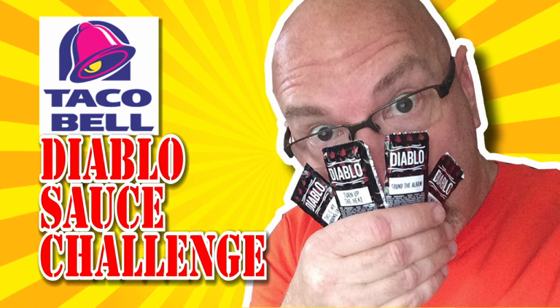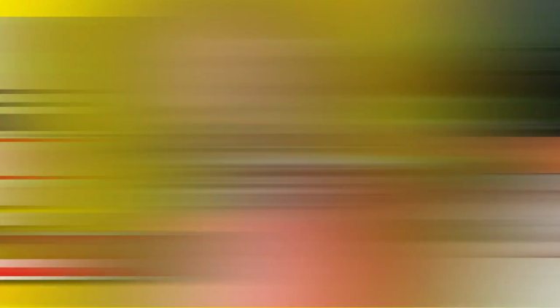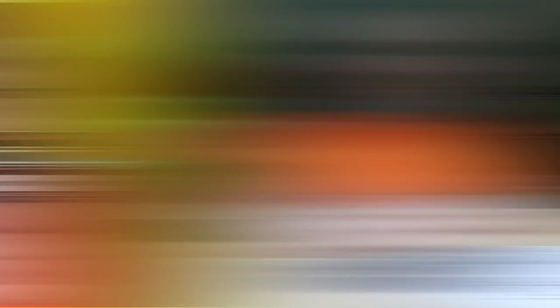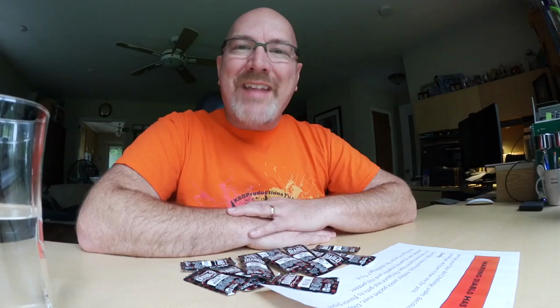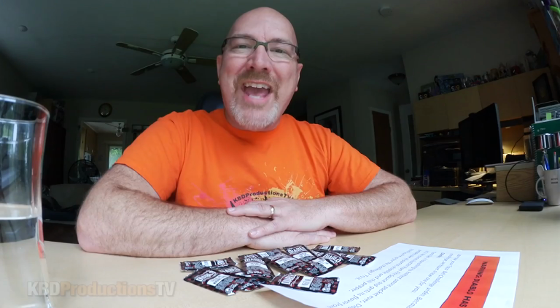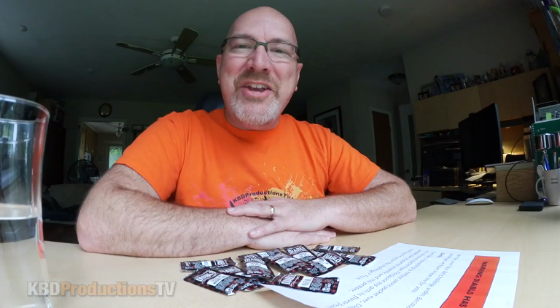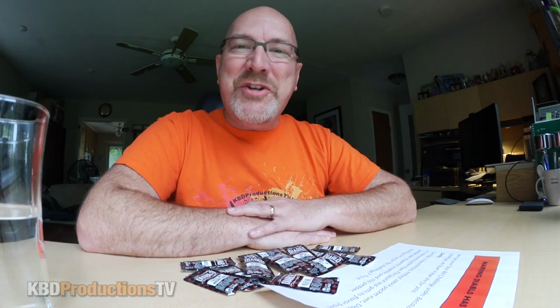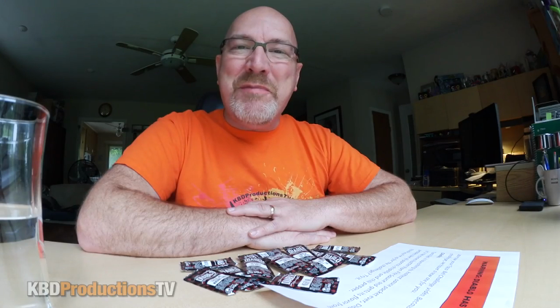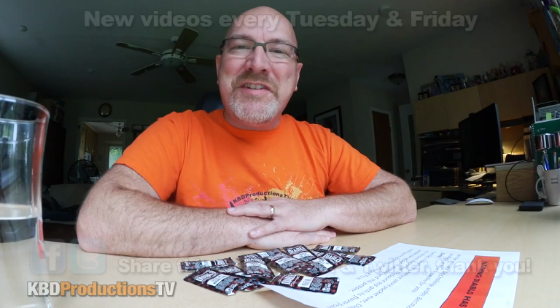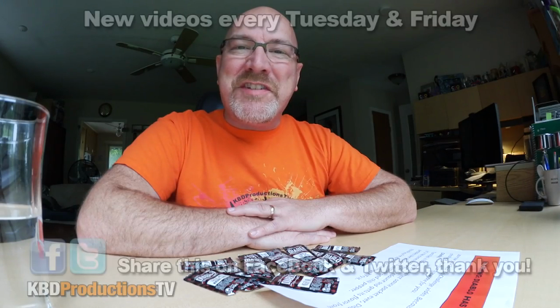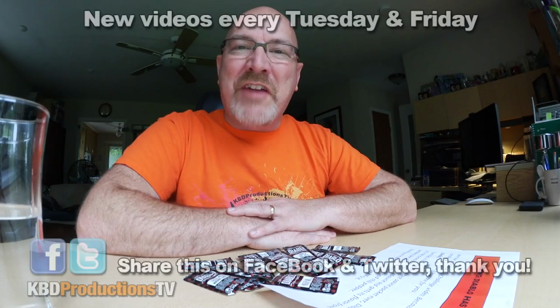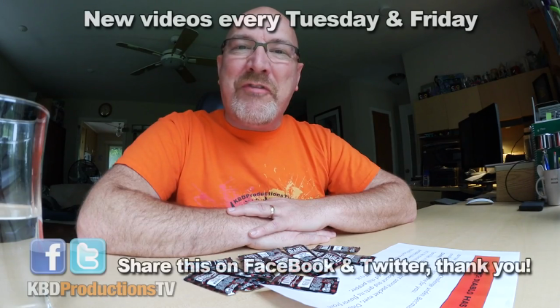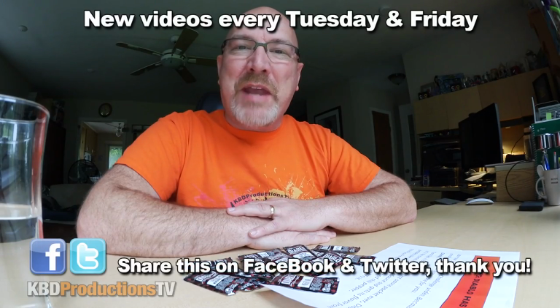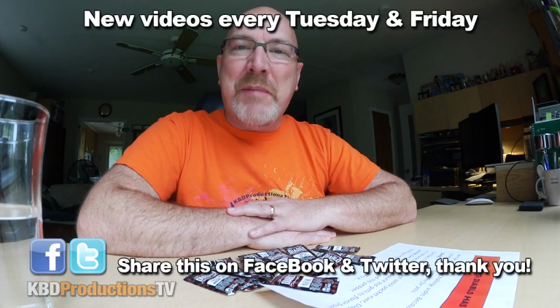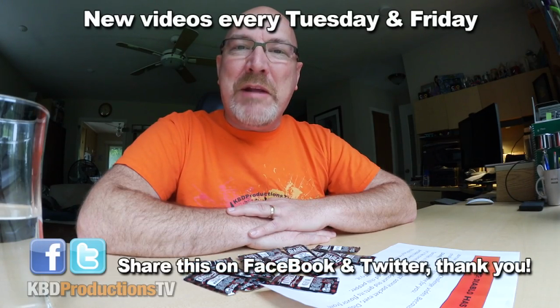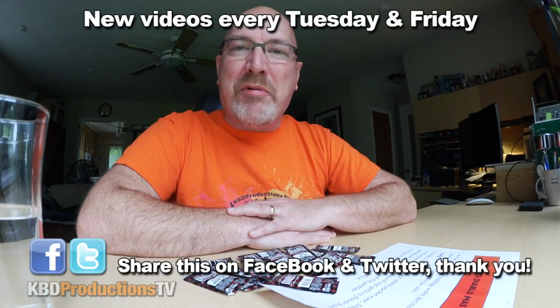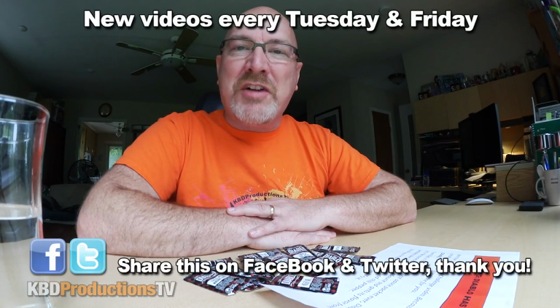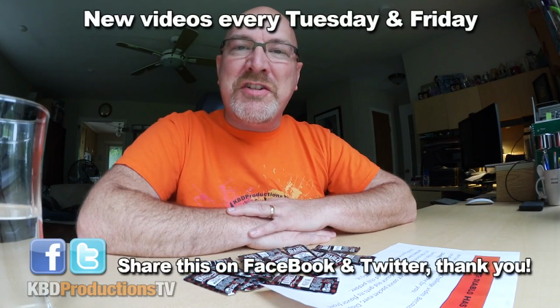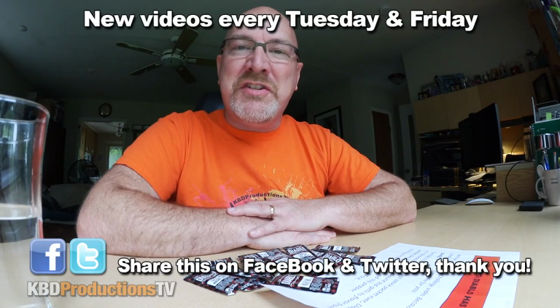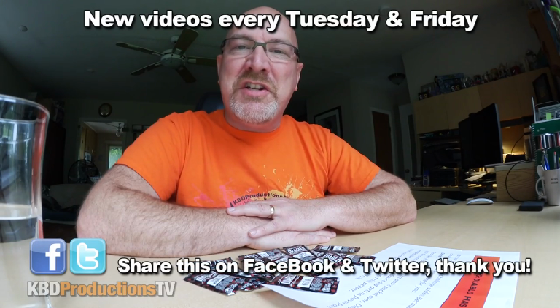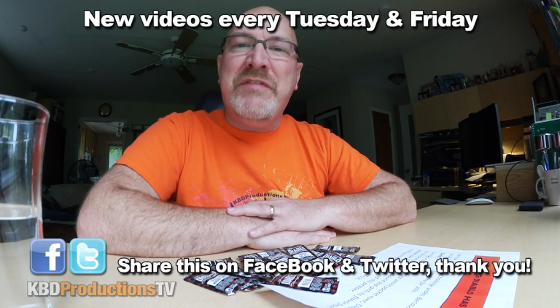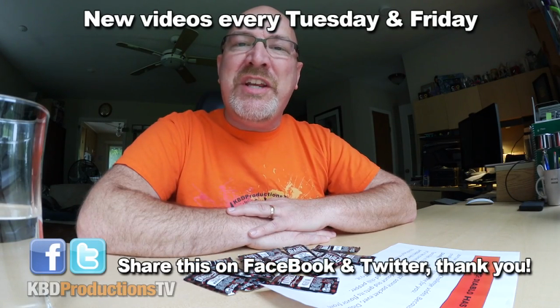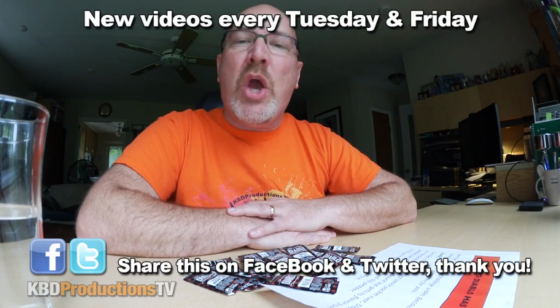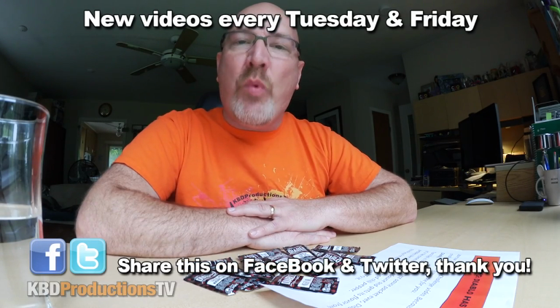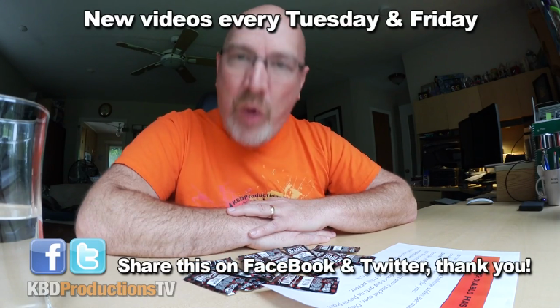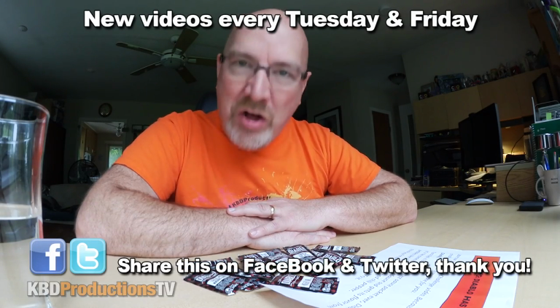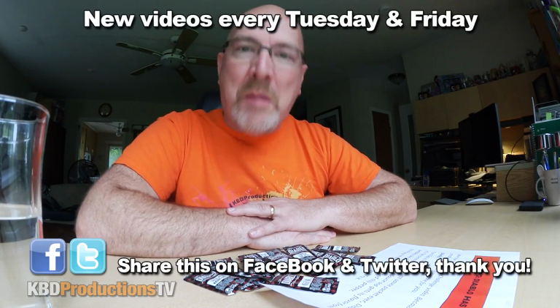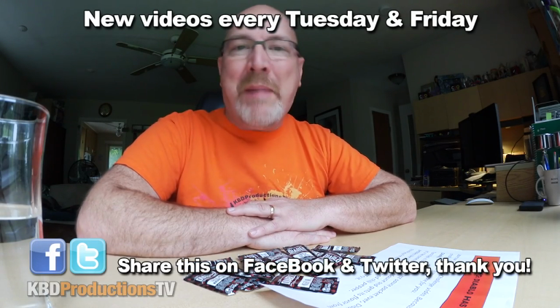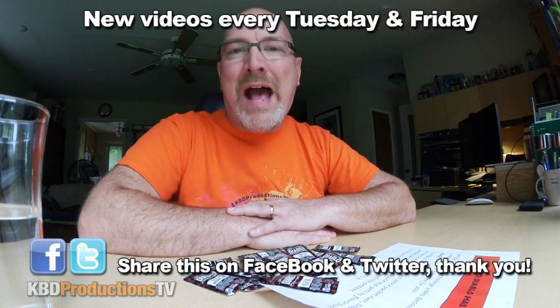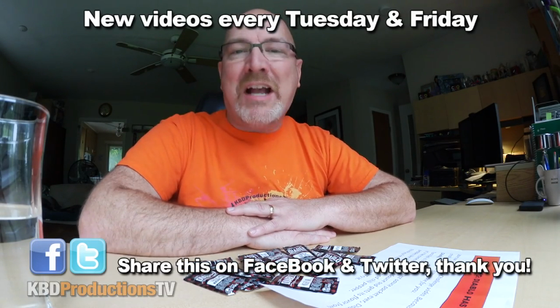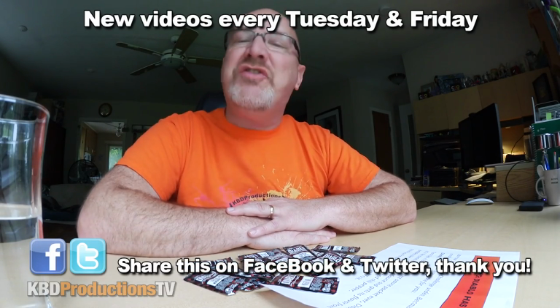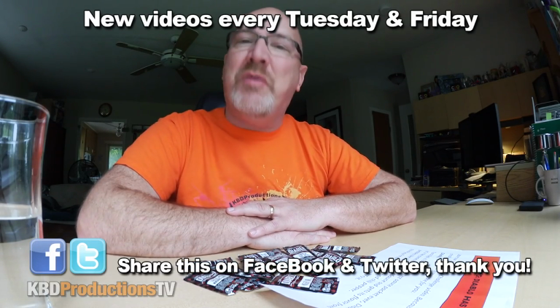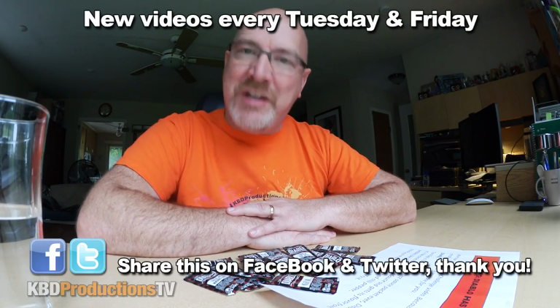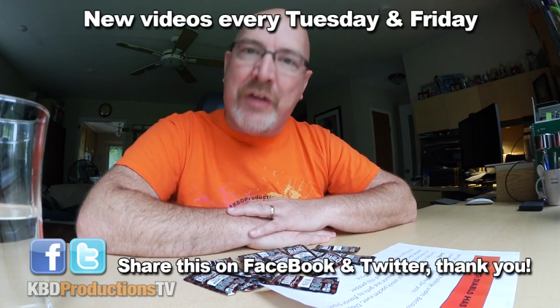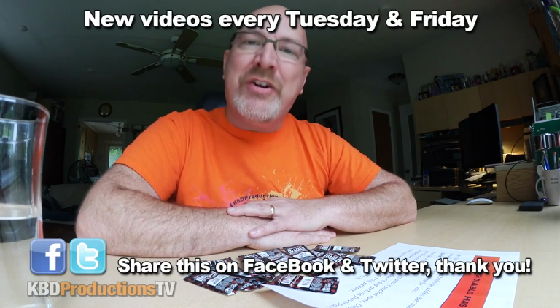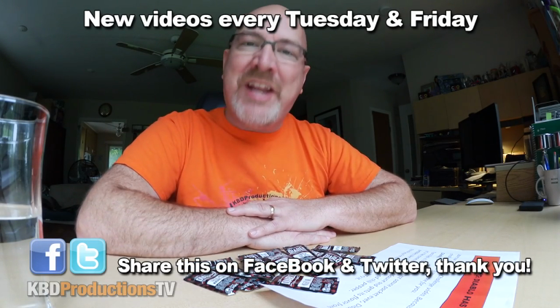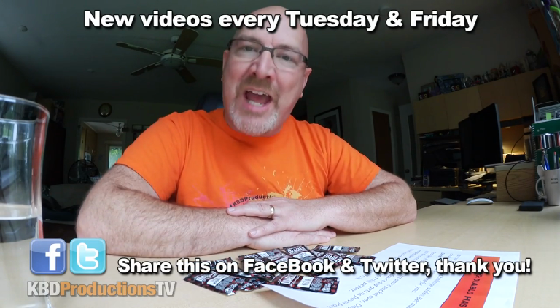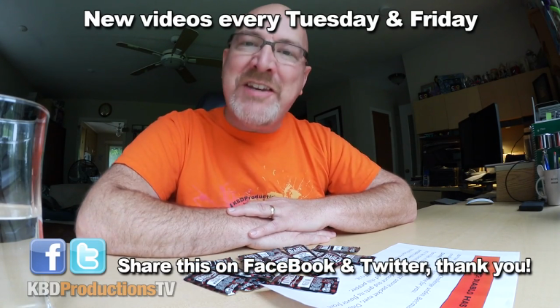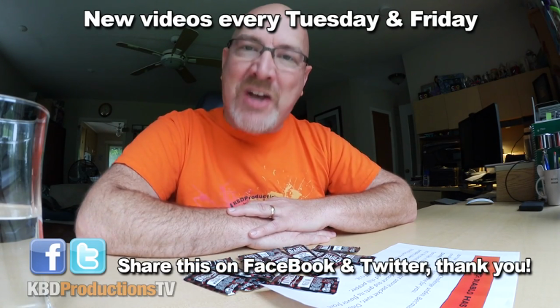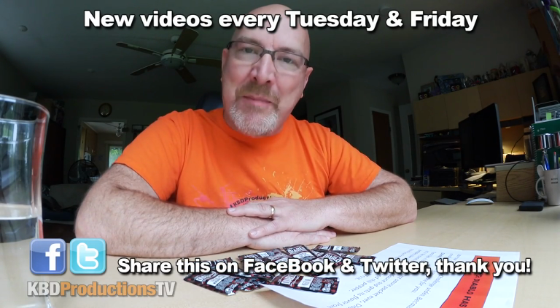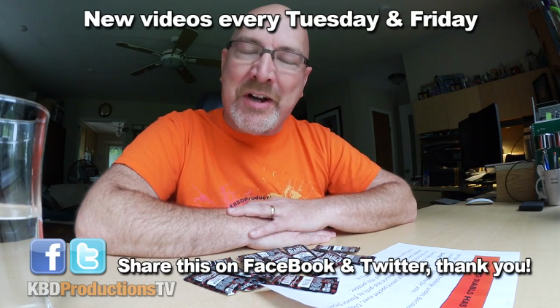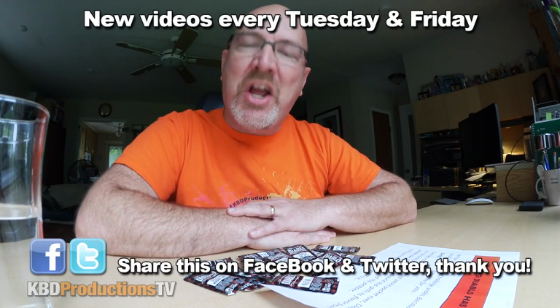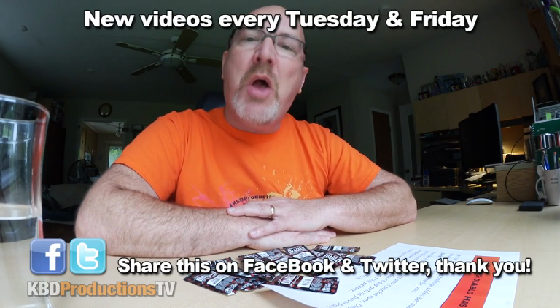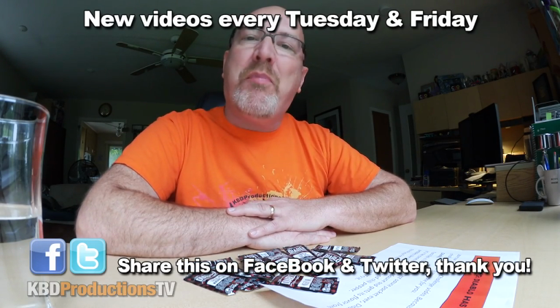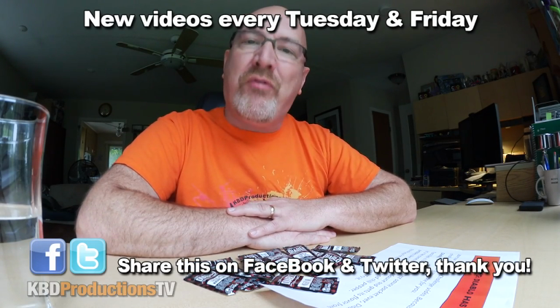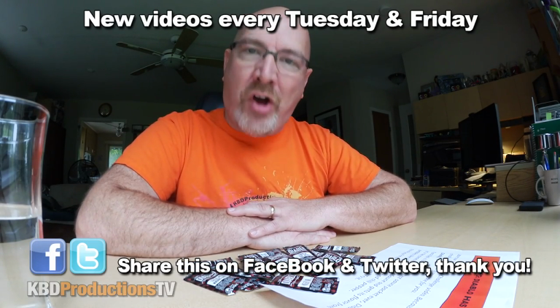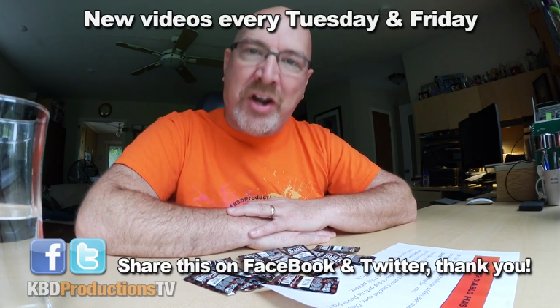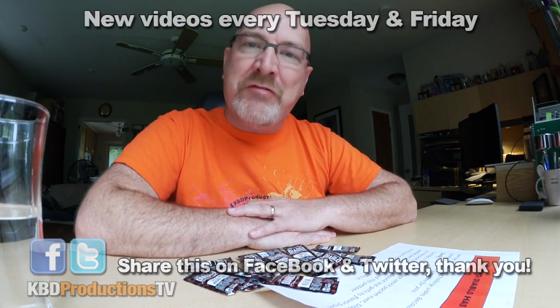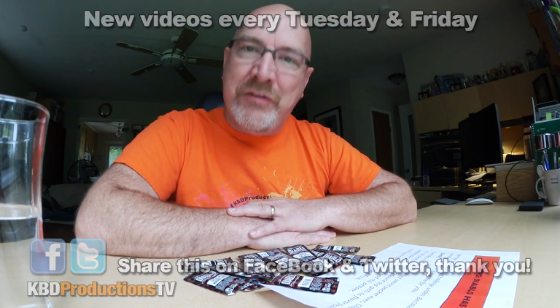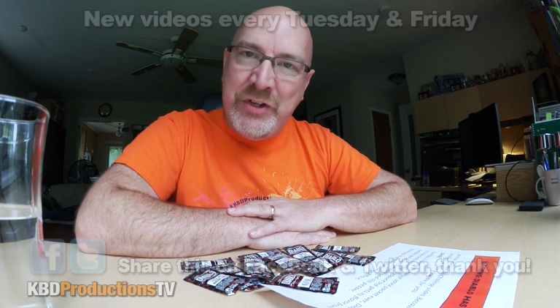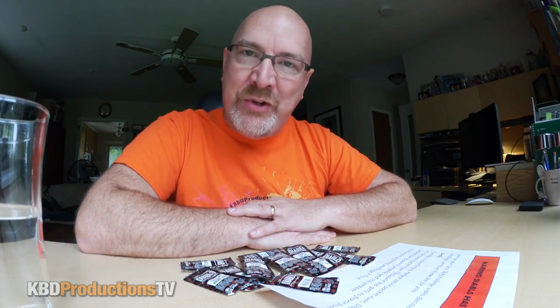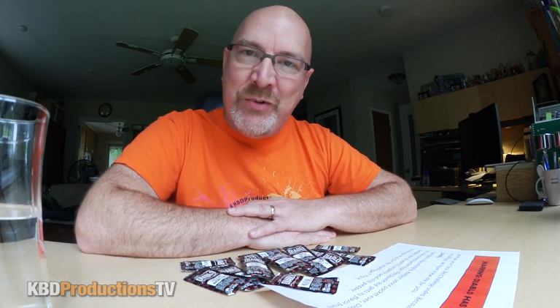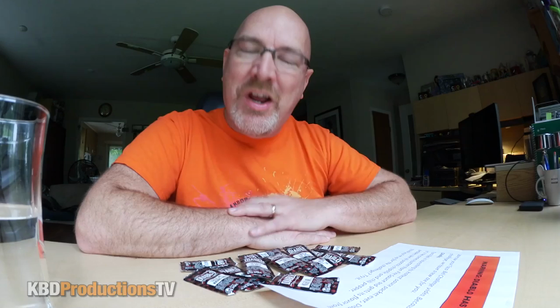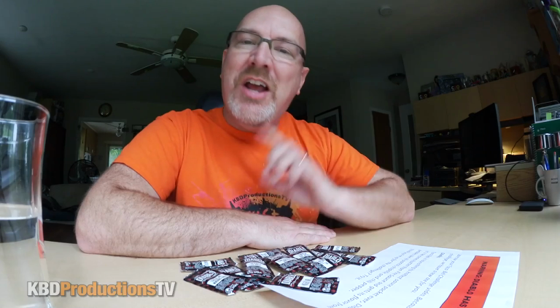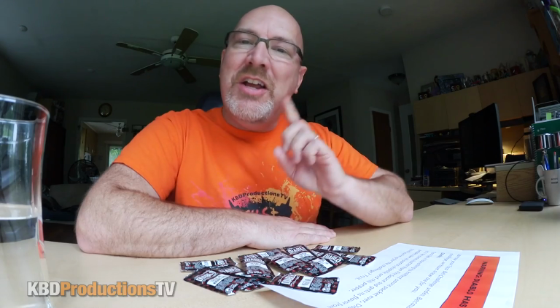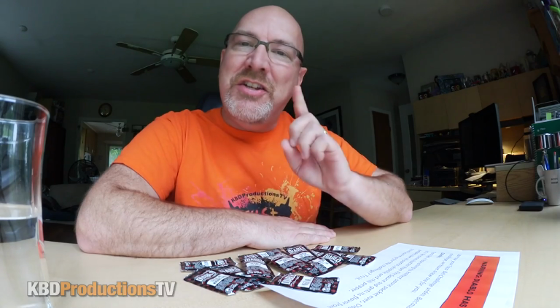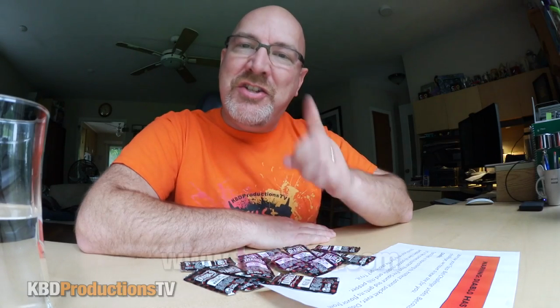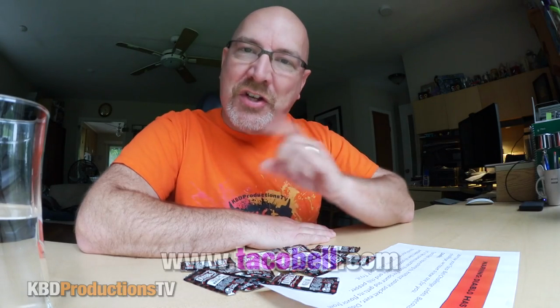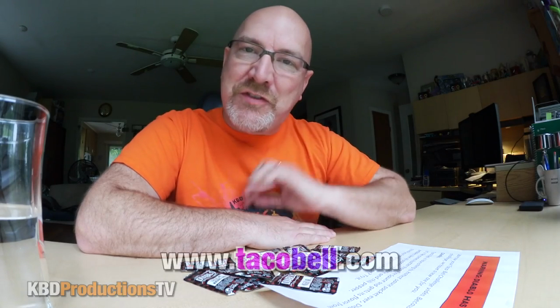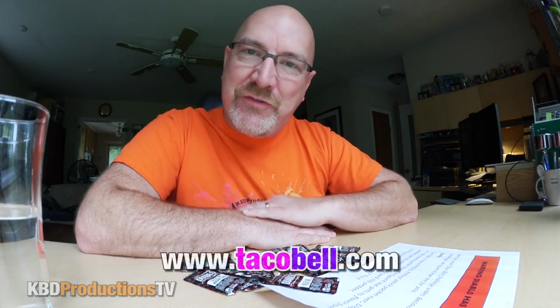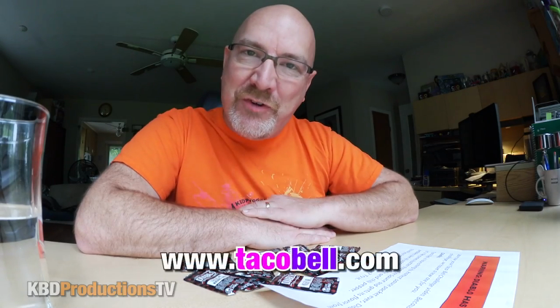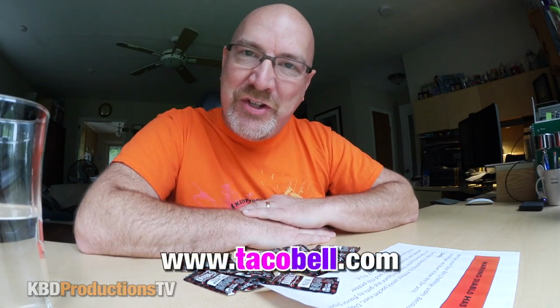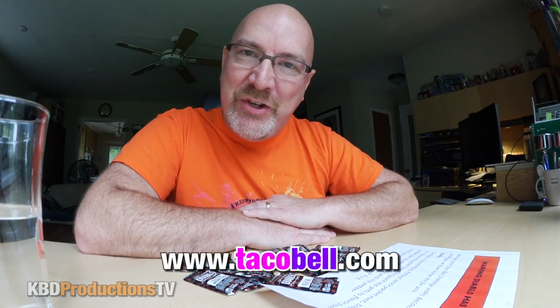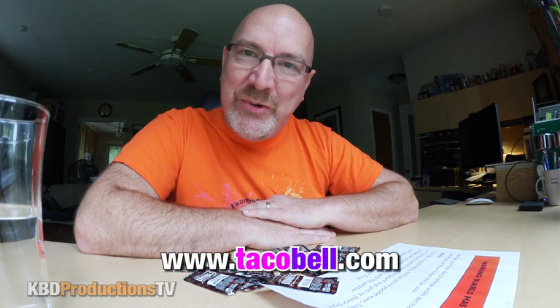Hey YouTubers, it's Ken from KBDProductionsTV. Welcome back to another Ken Domic product review just for you.